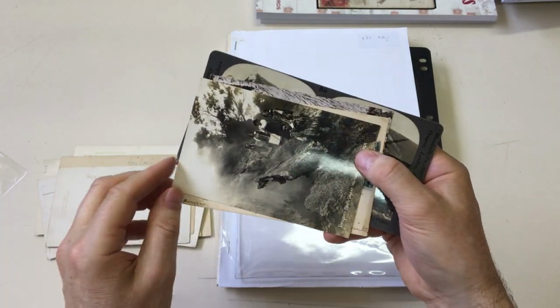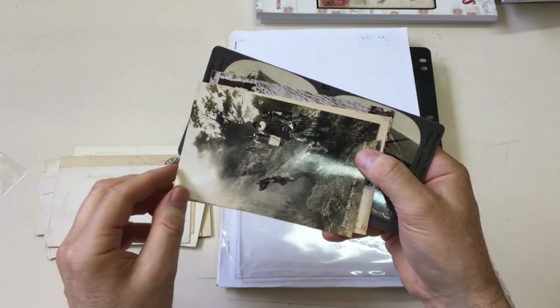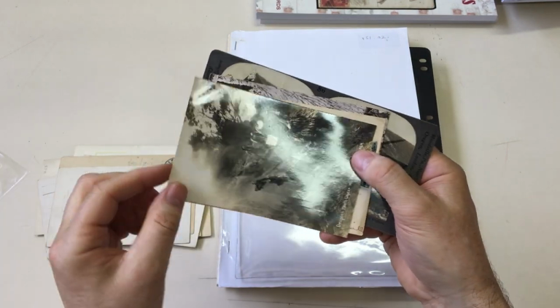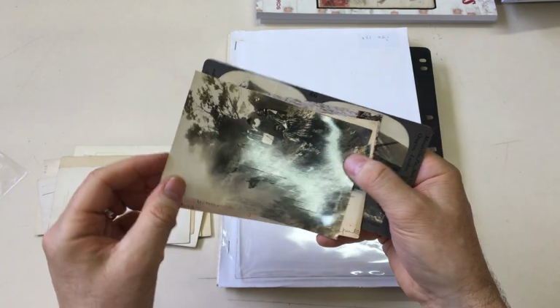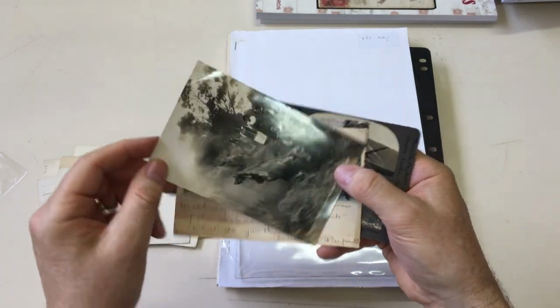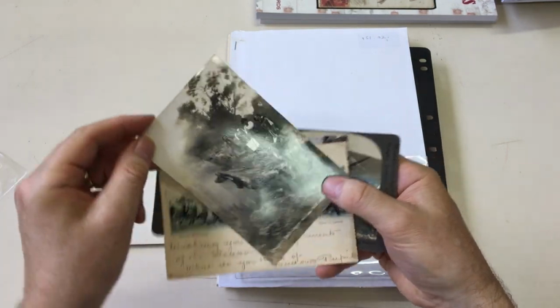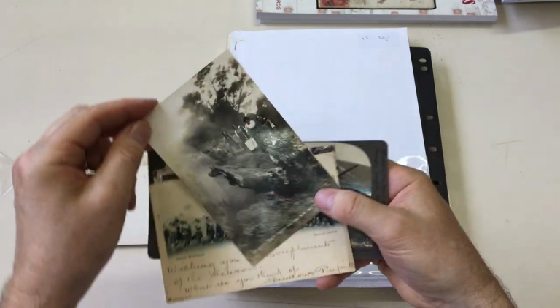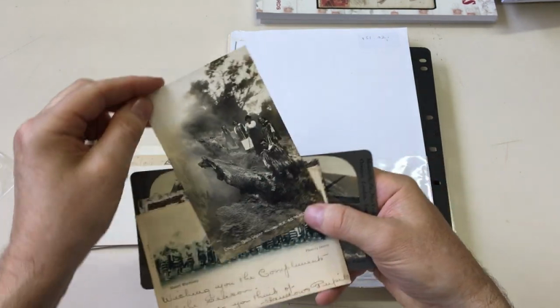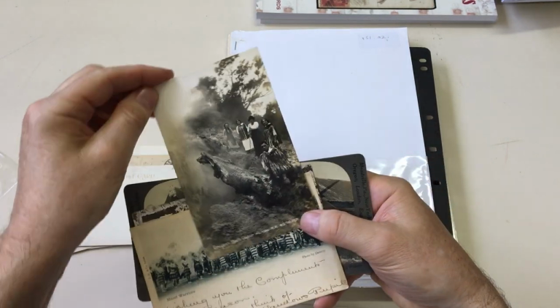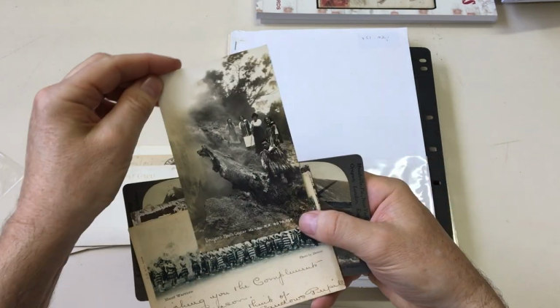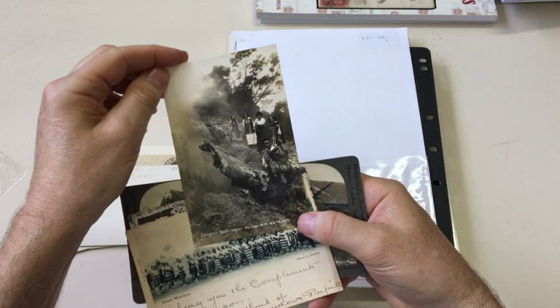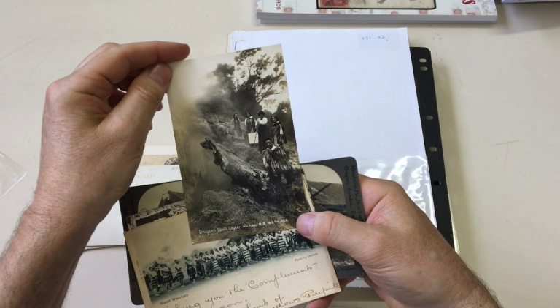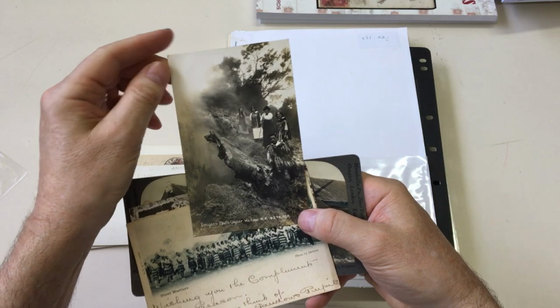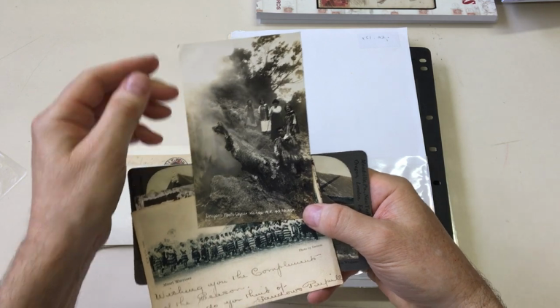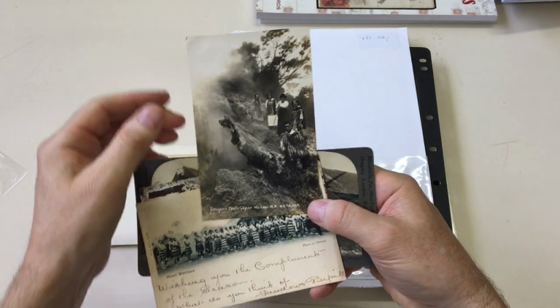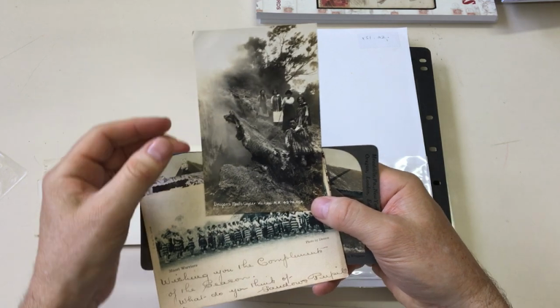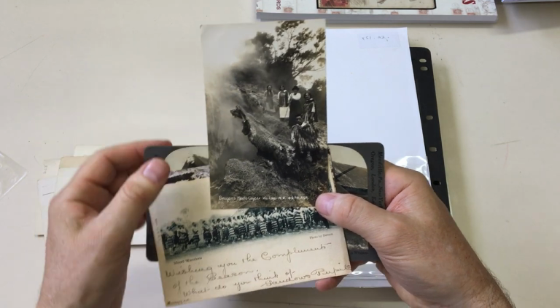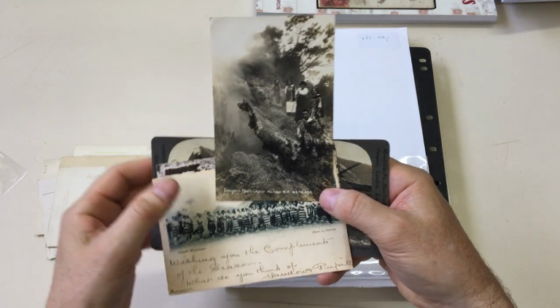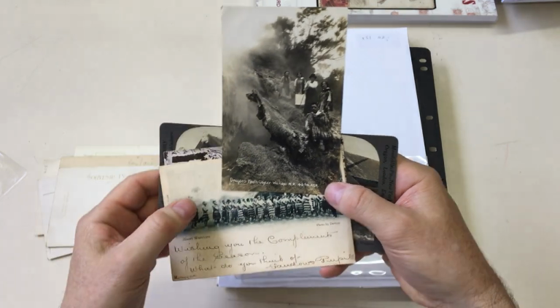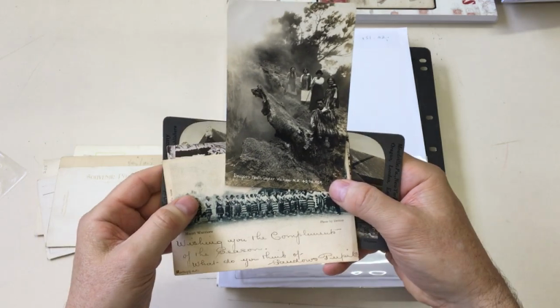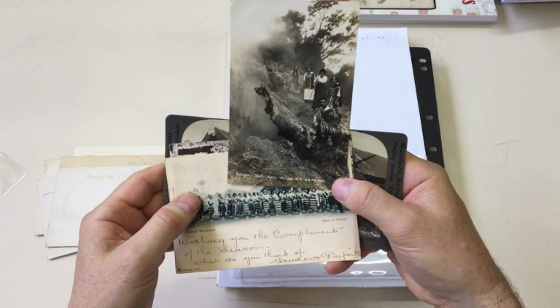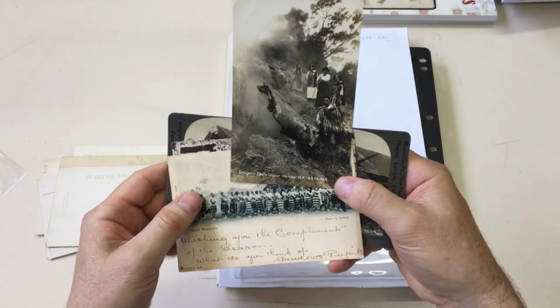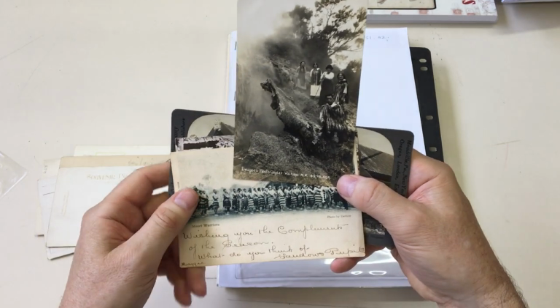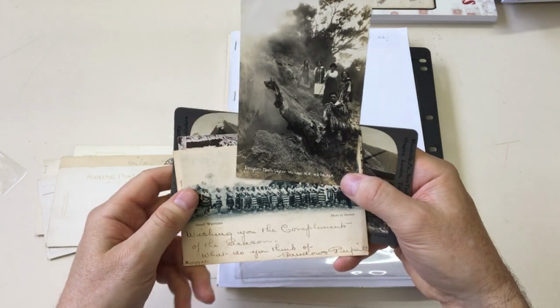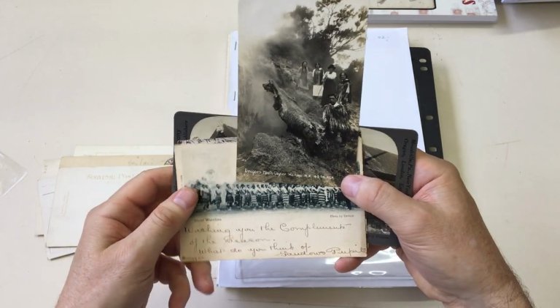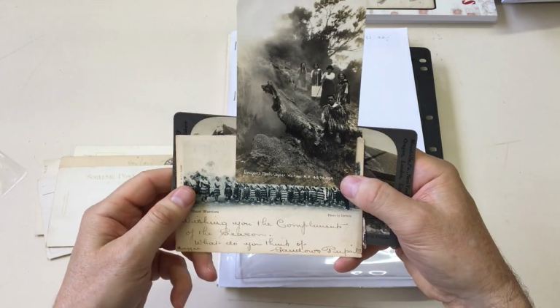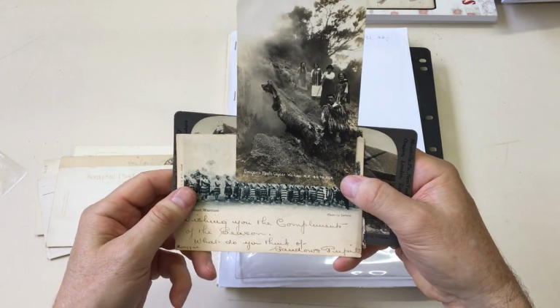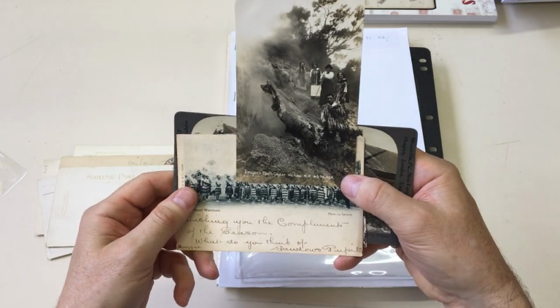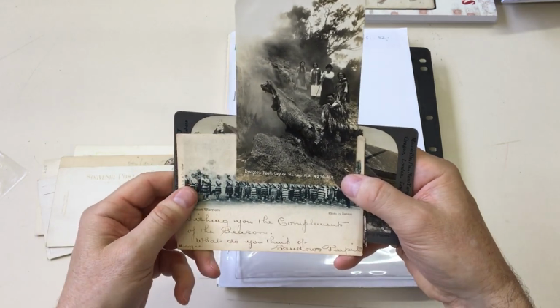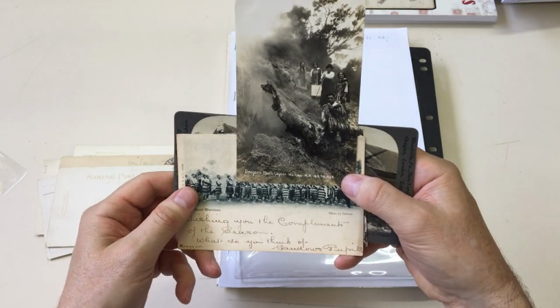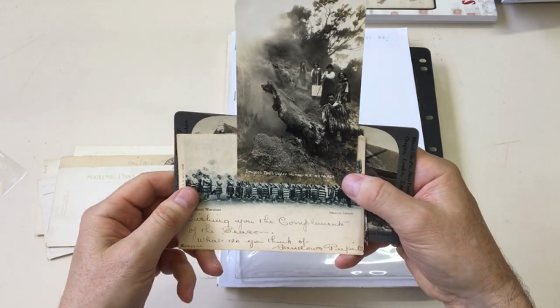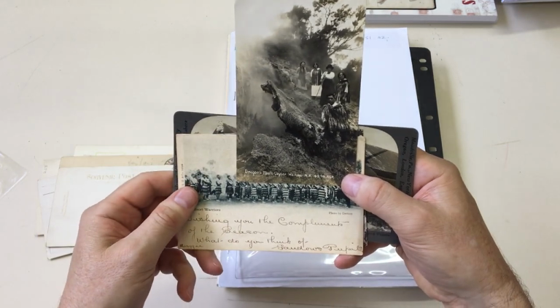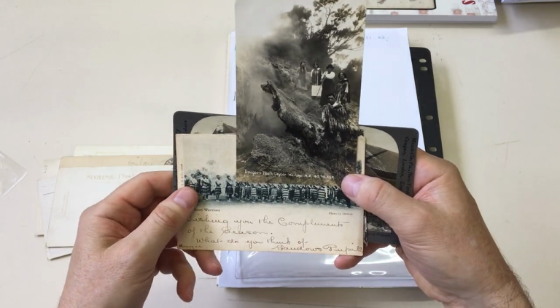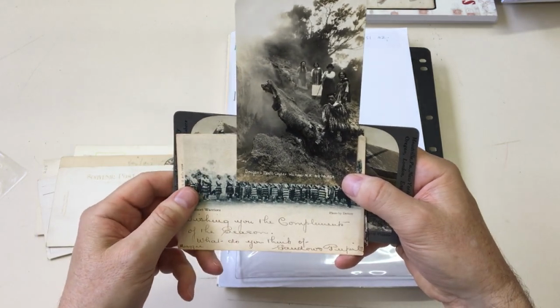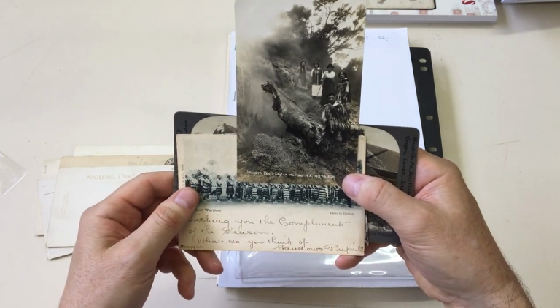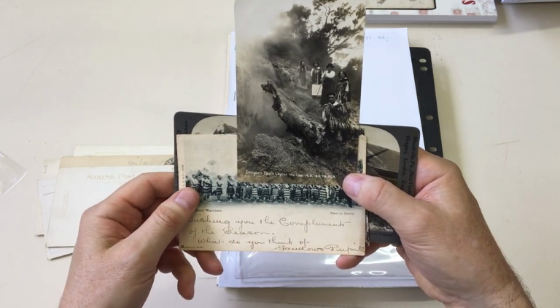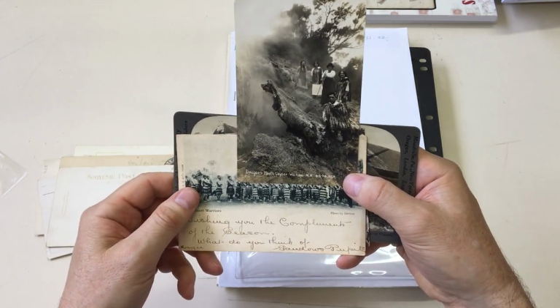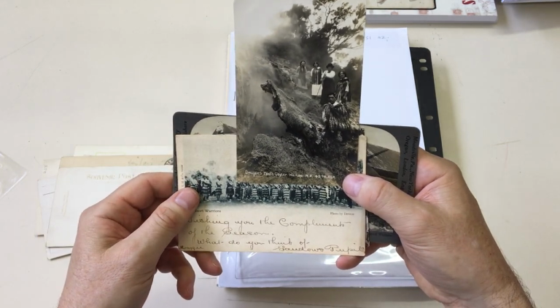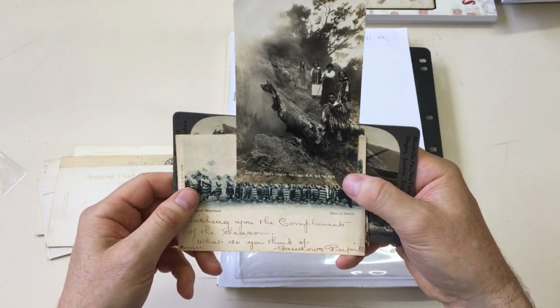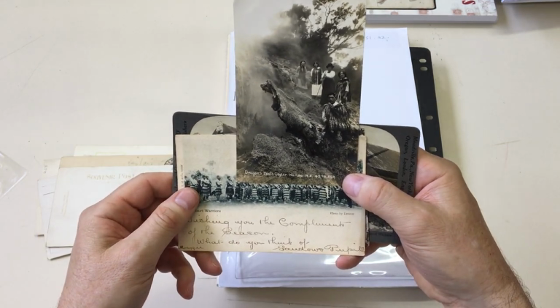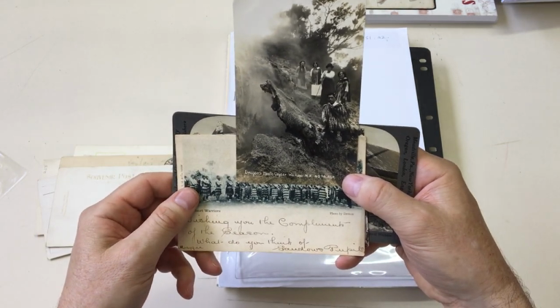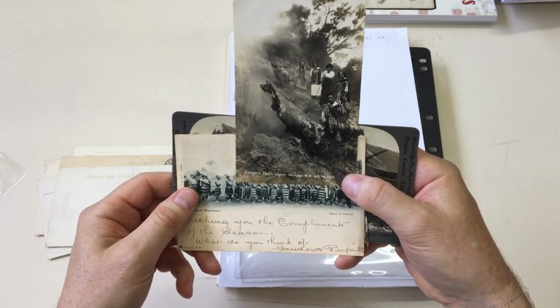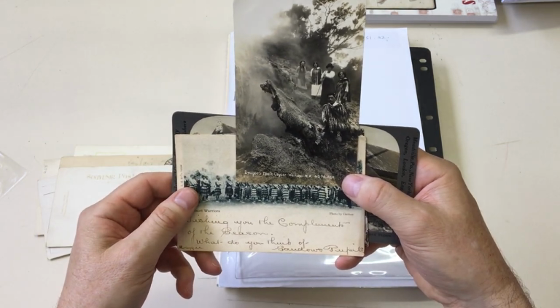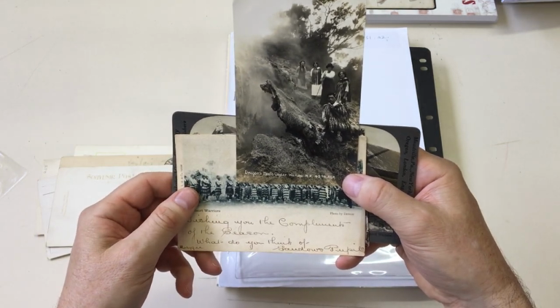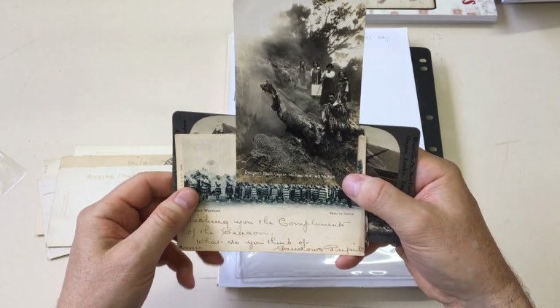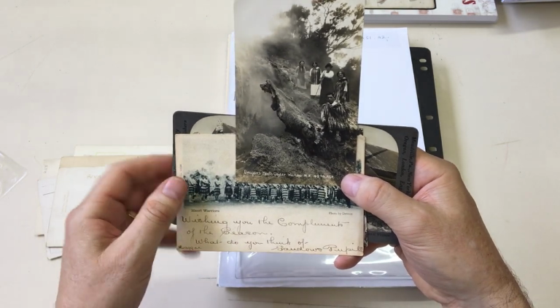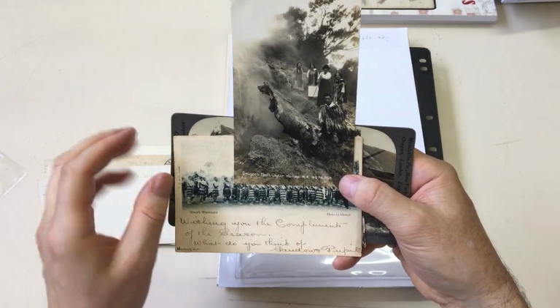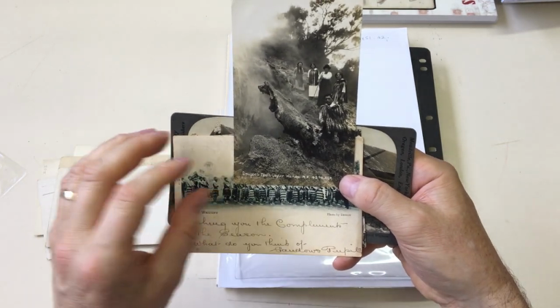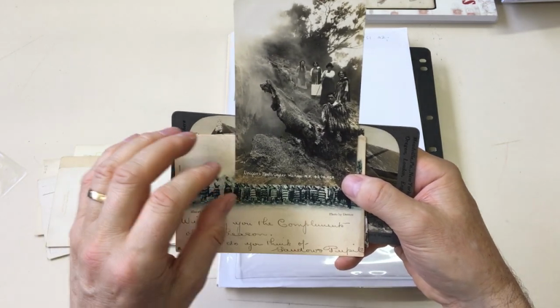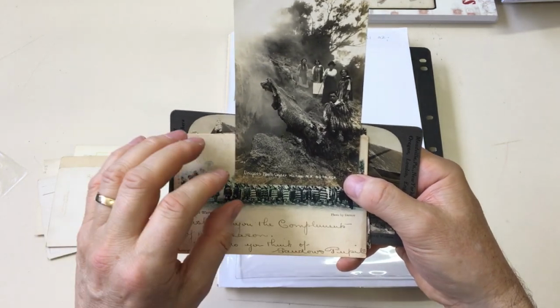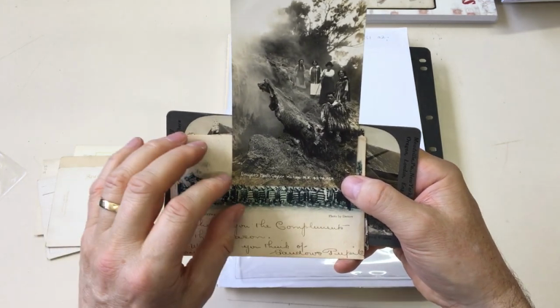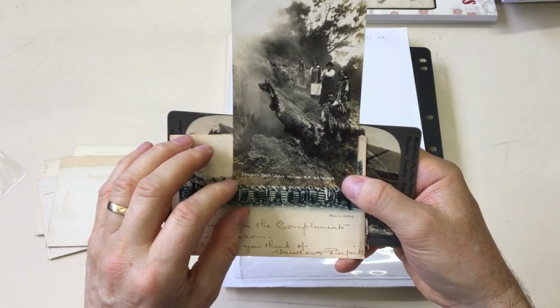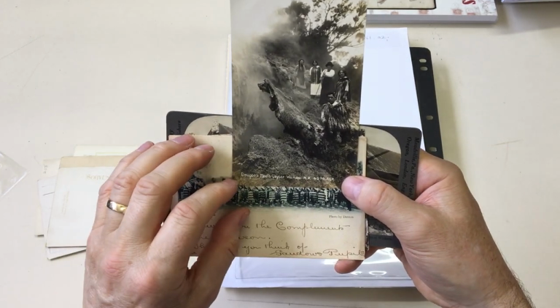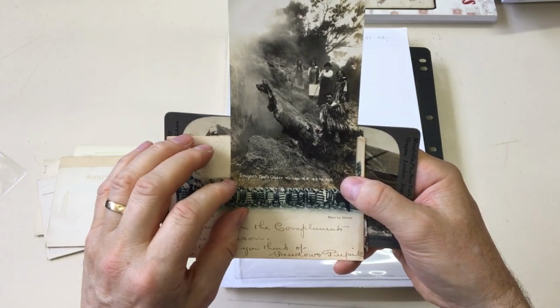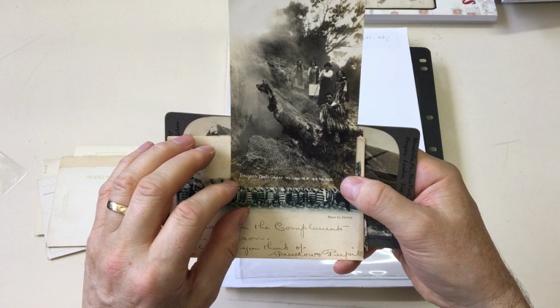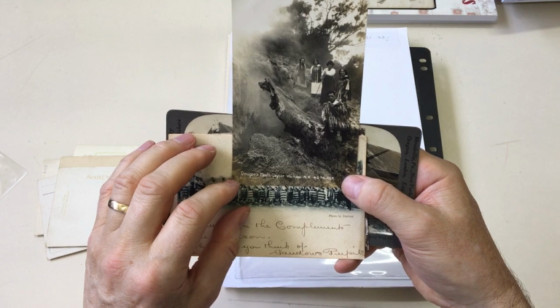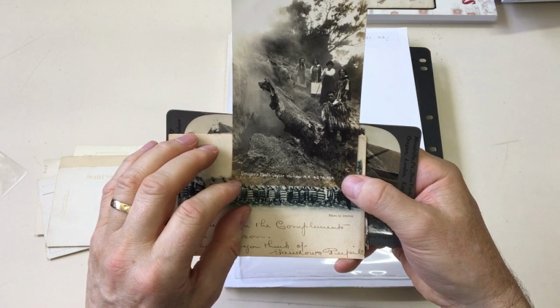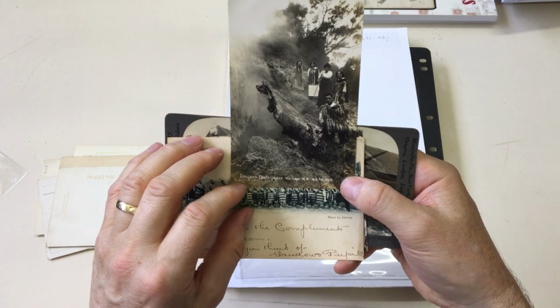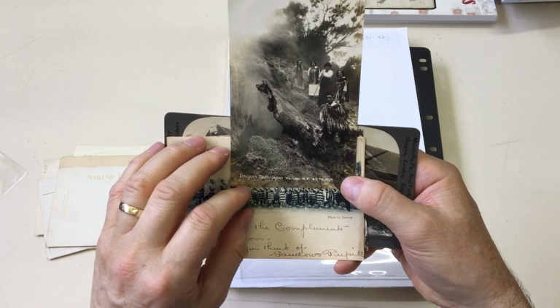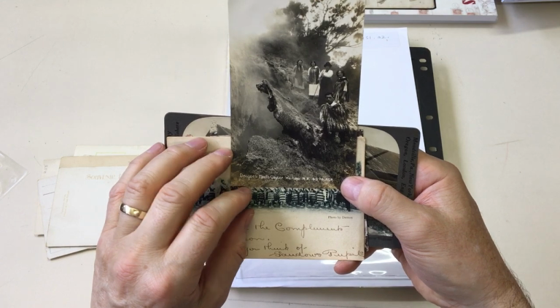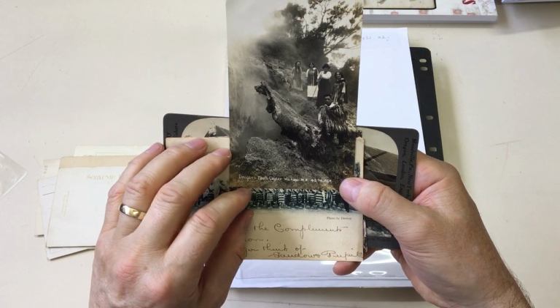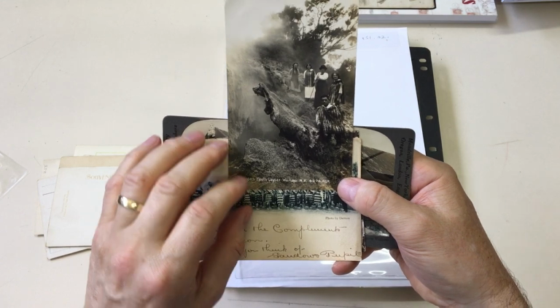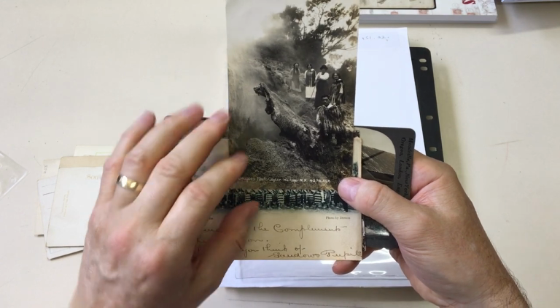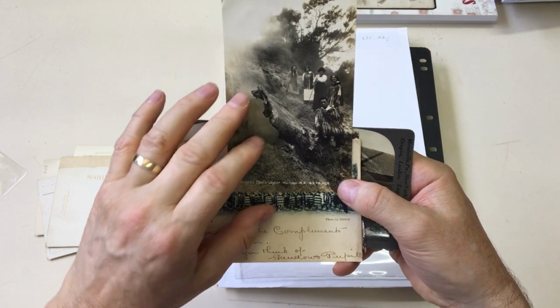This is a great photo. Dragon's mouth geyser. Waikiri. Vai. Raki.